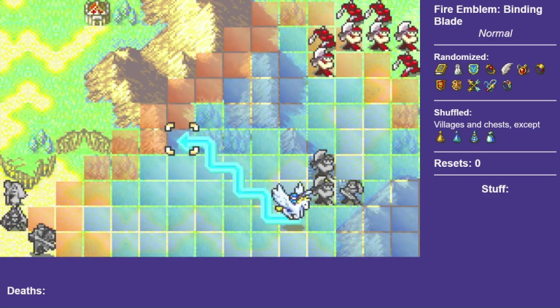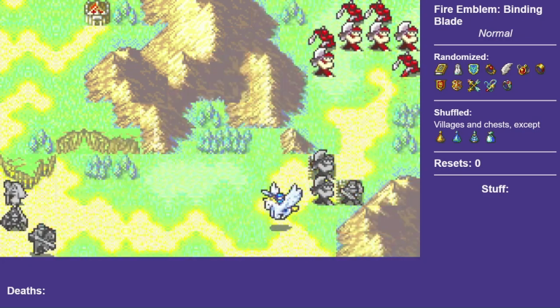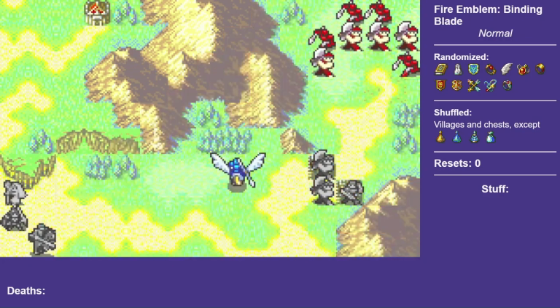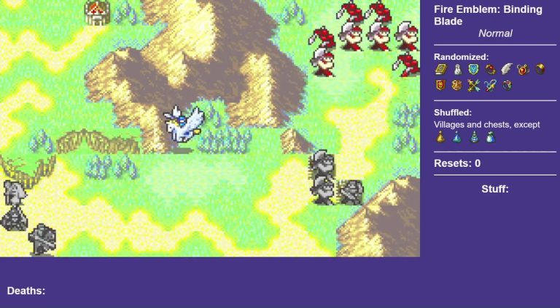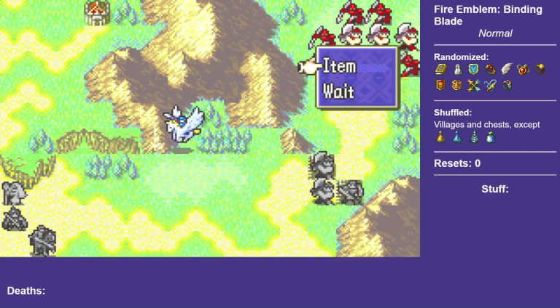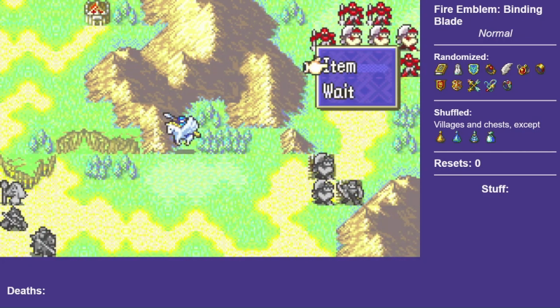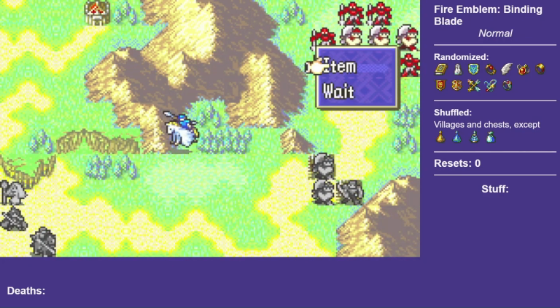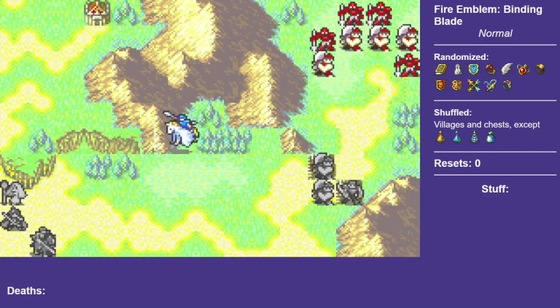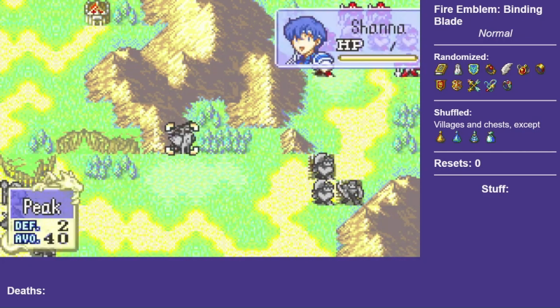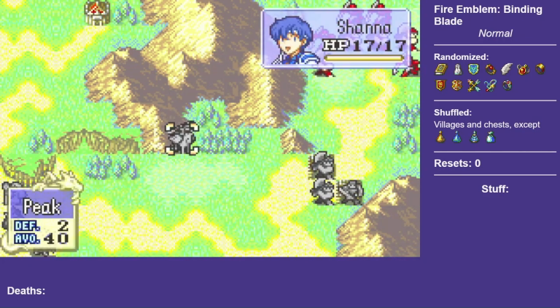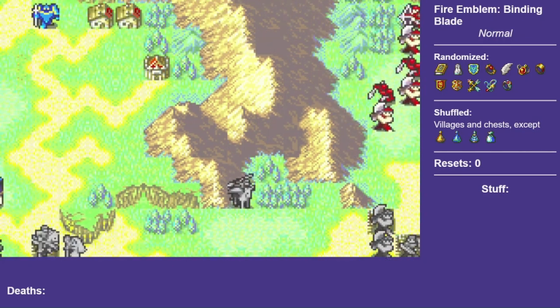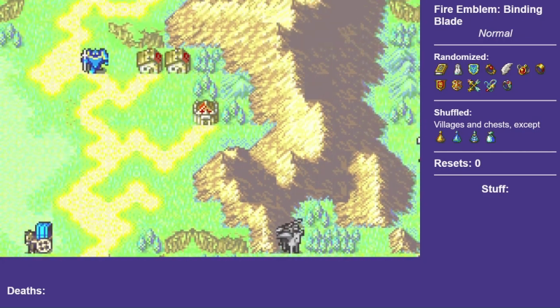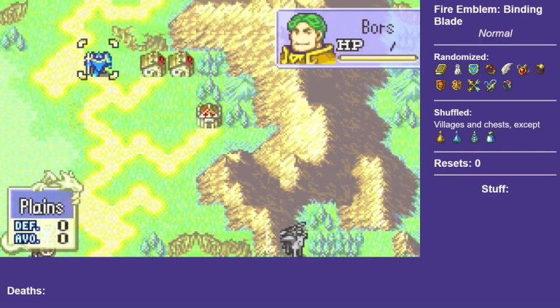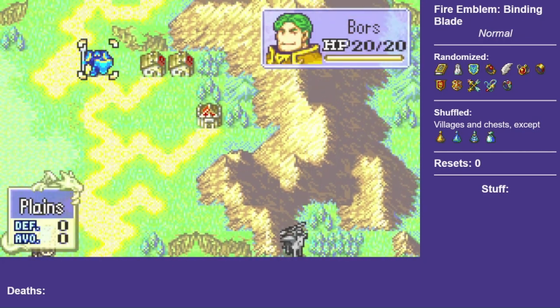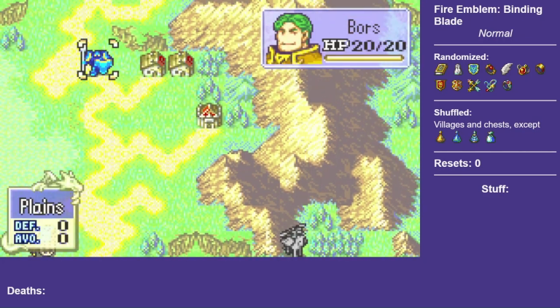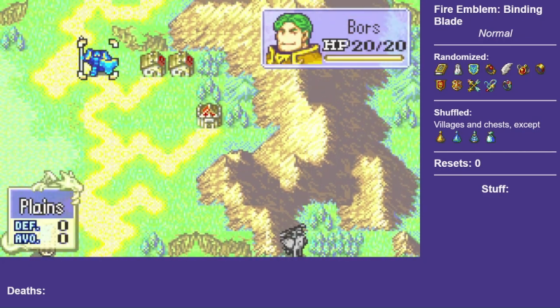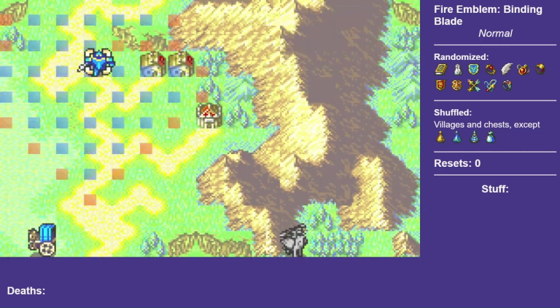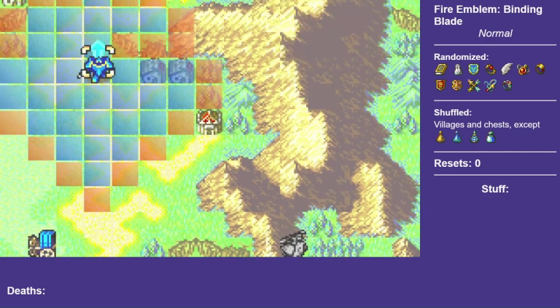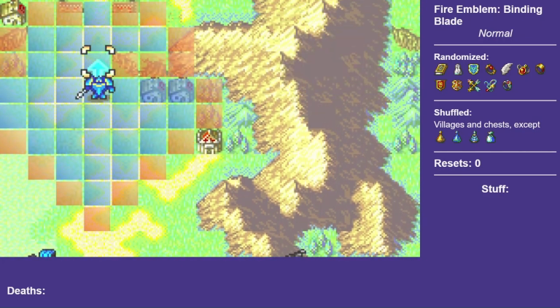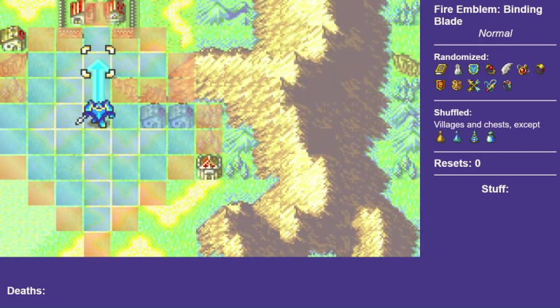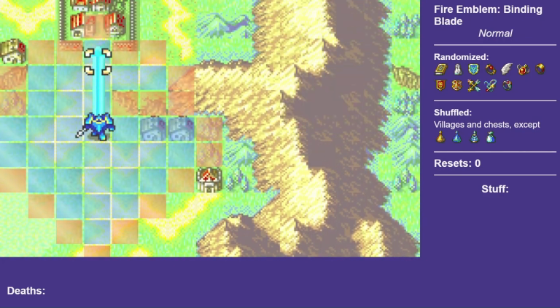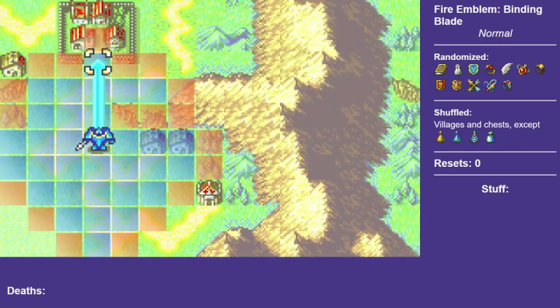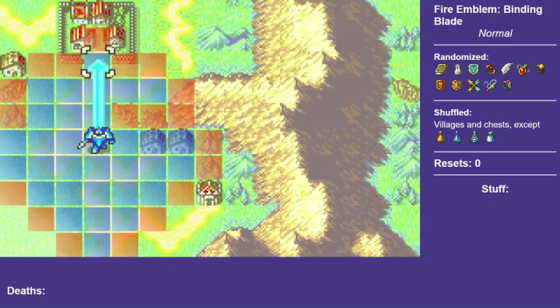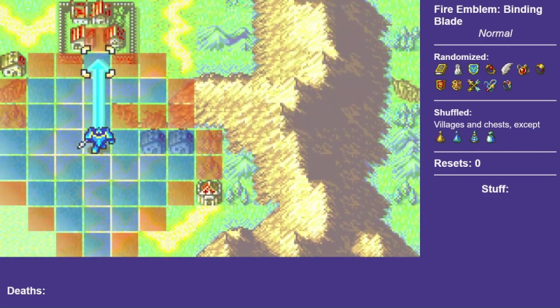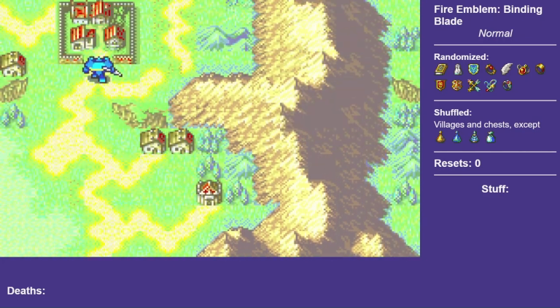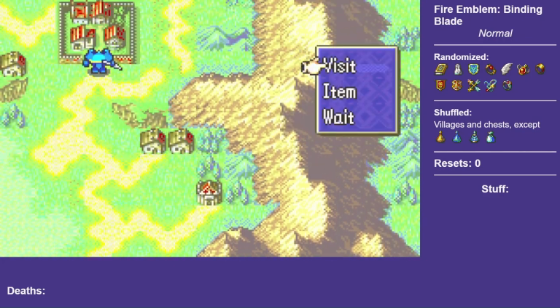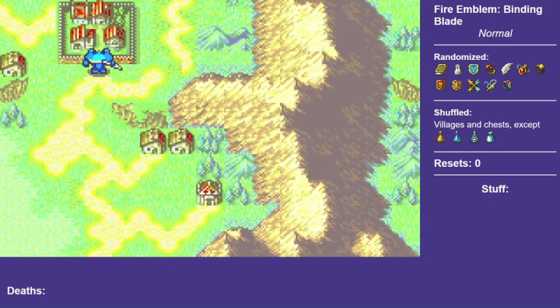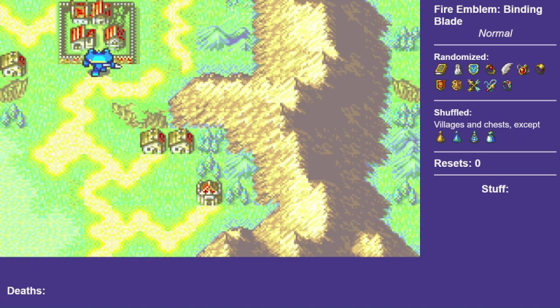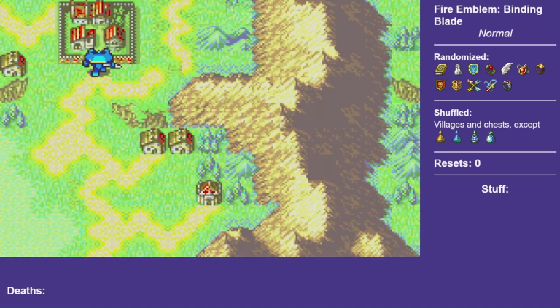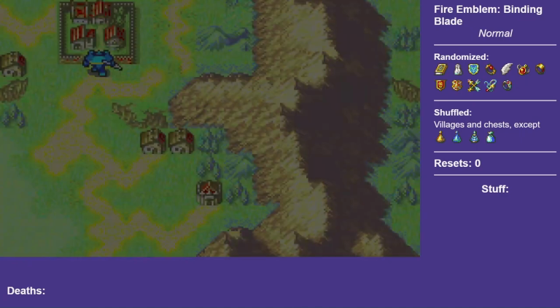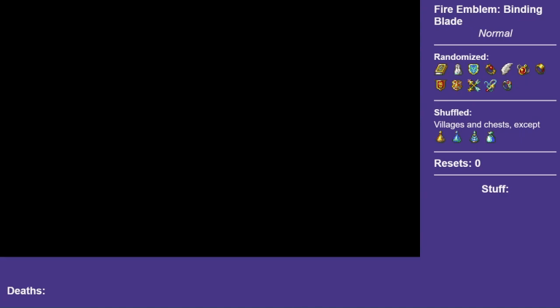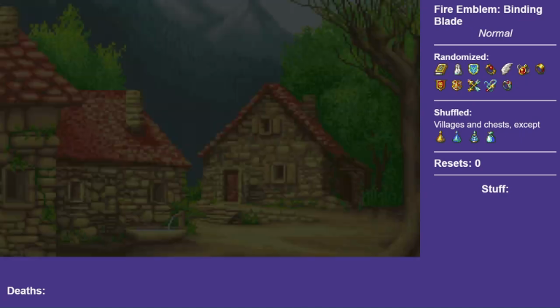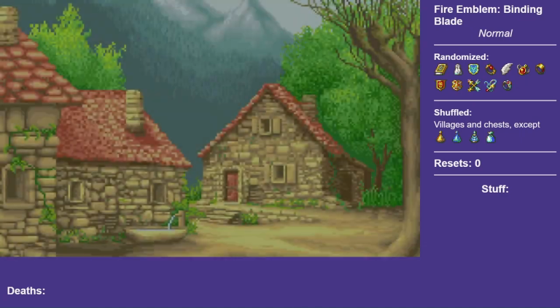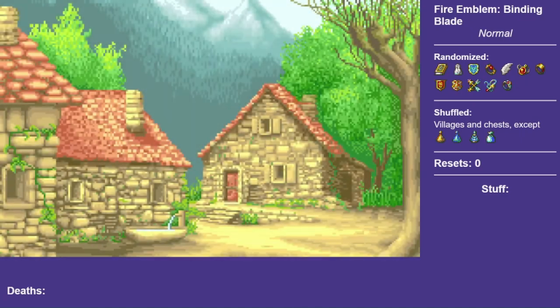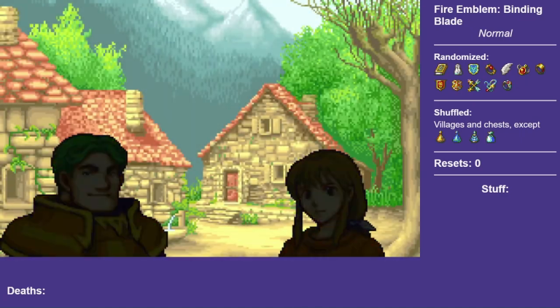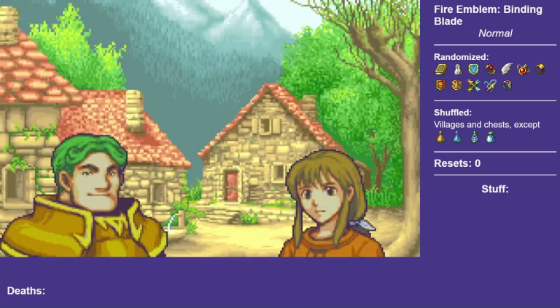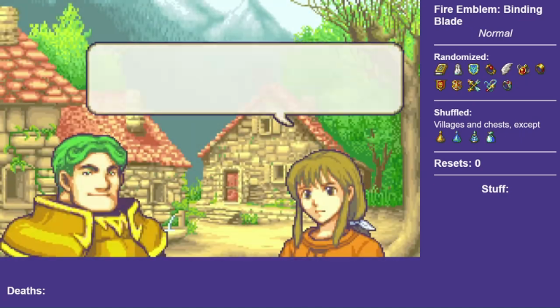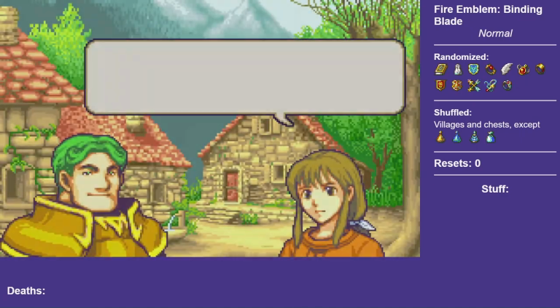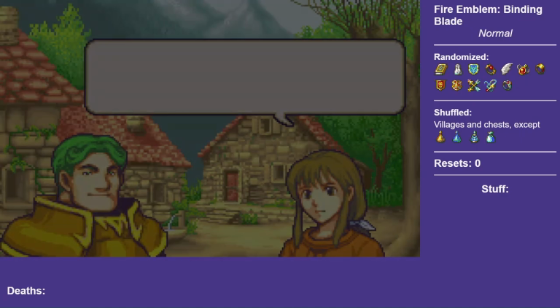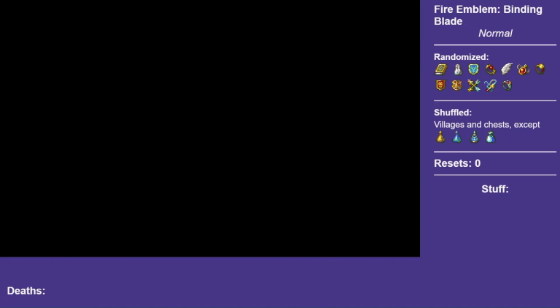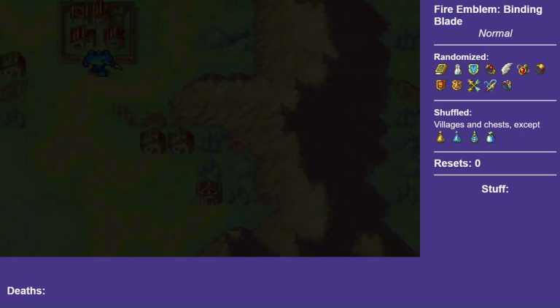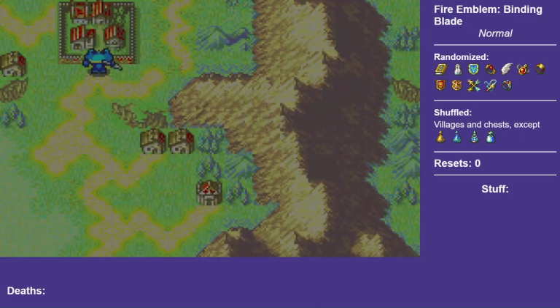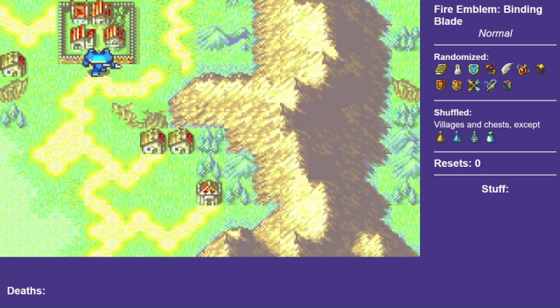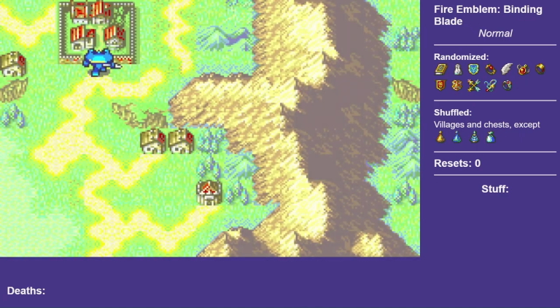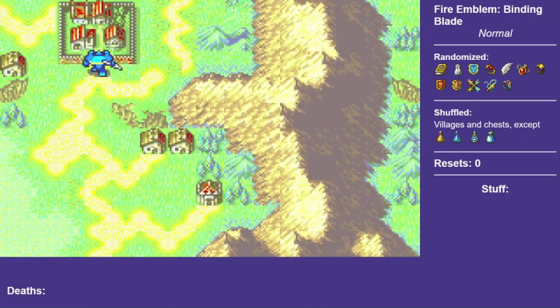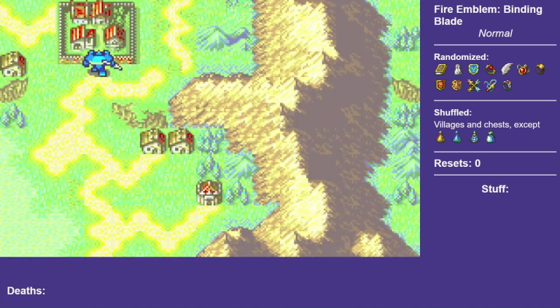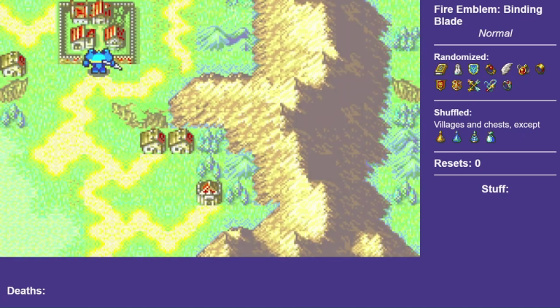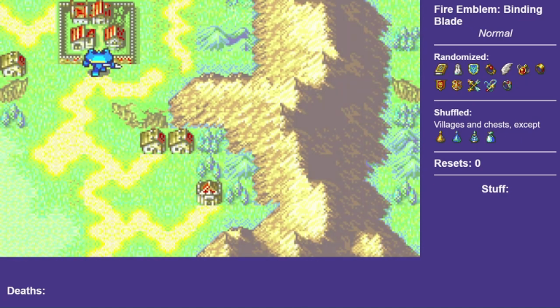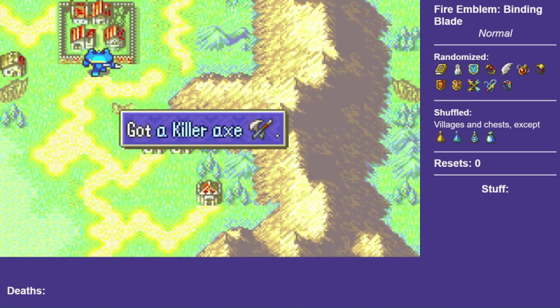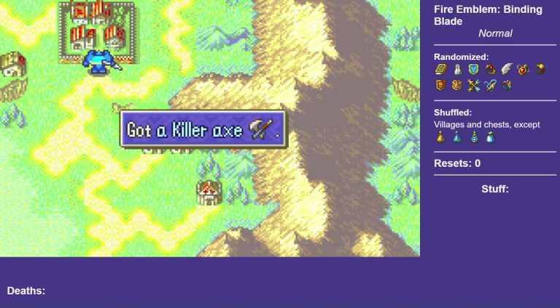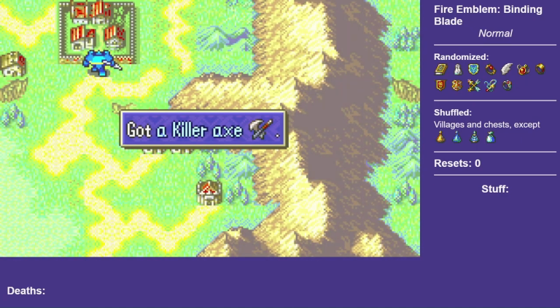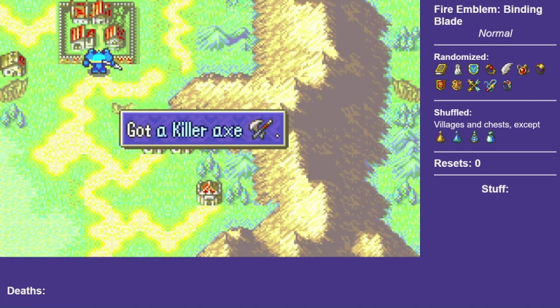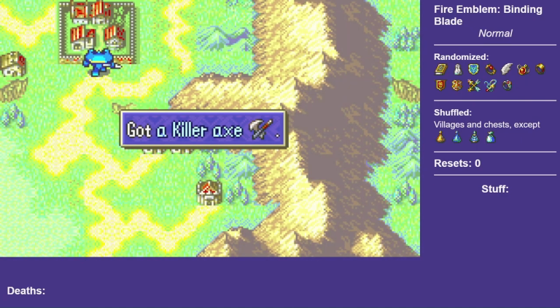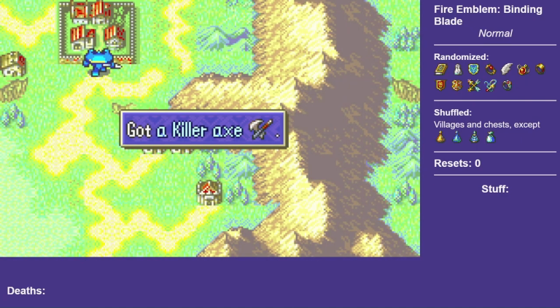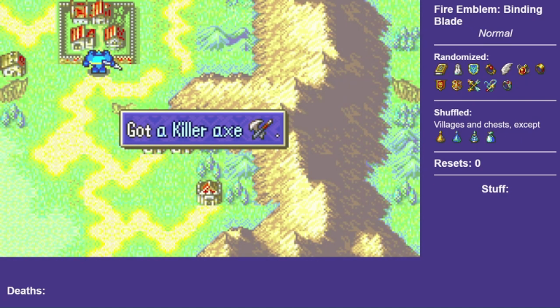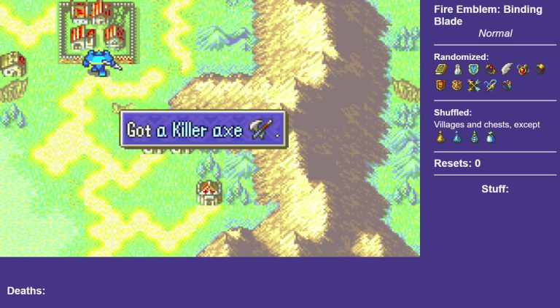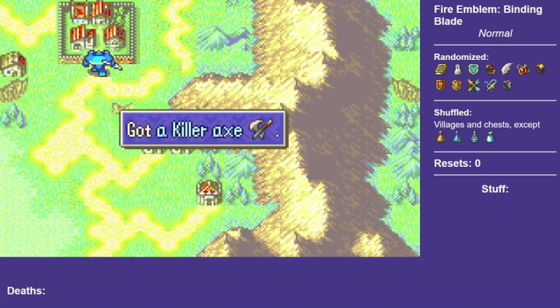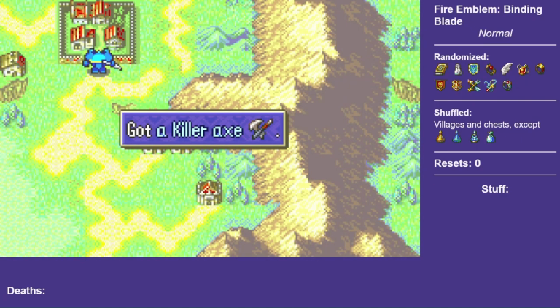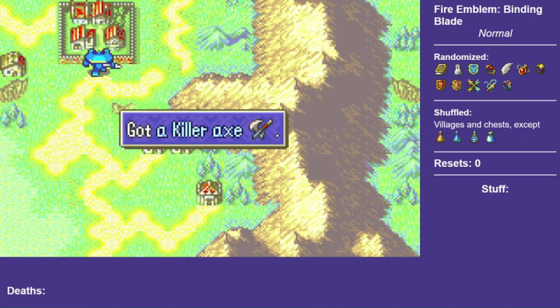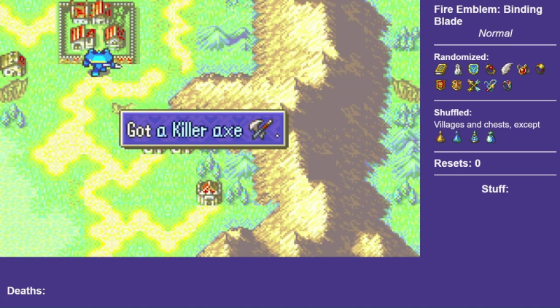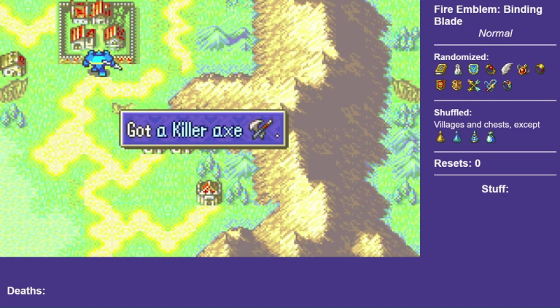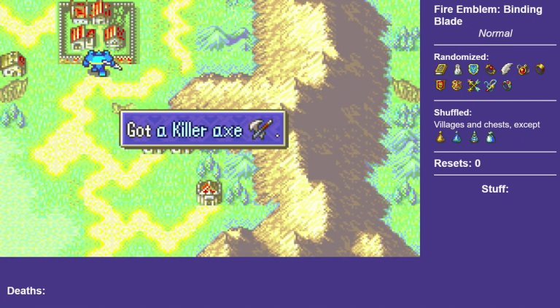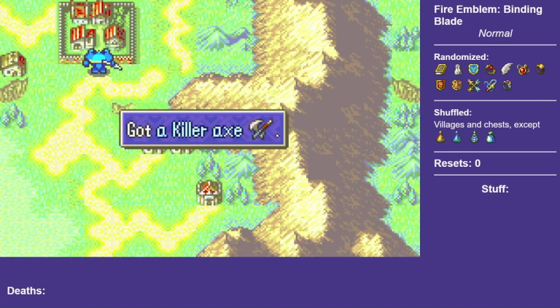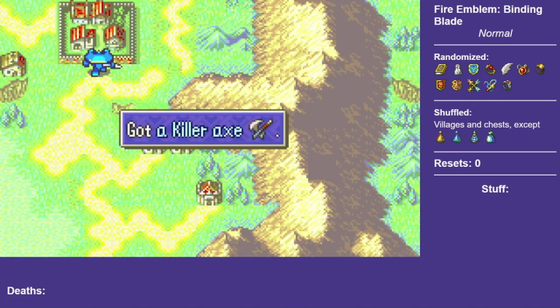But unlike Shadow Dragon, this game has class-specific promotion items, so promo item contention is a big factor in which units you're going to choose.